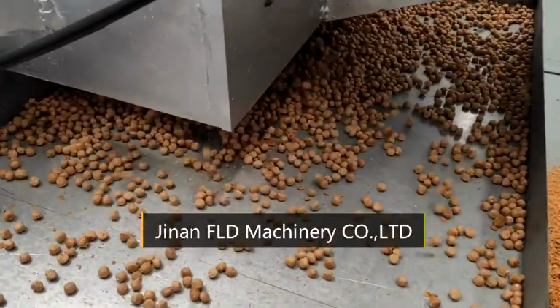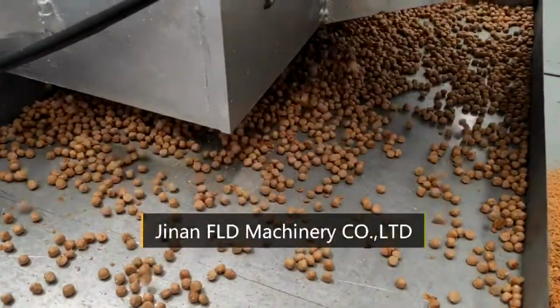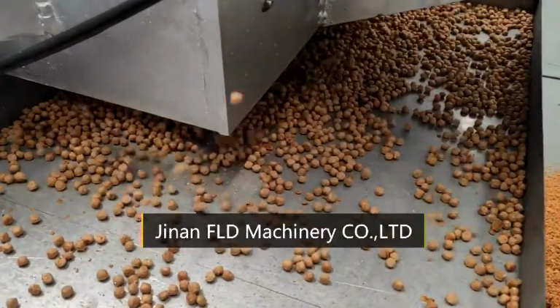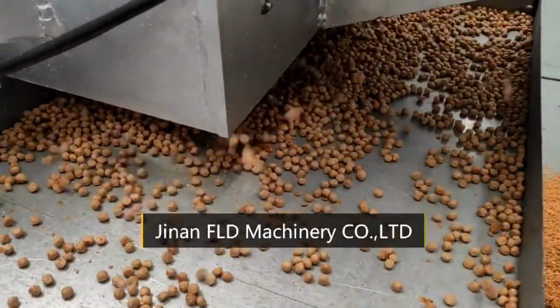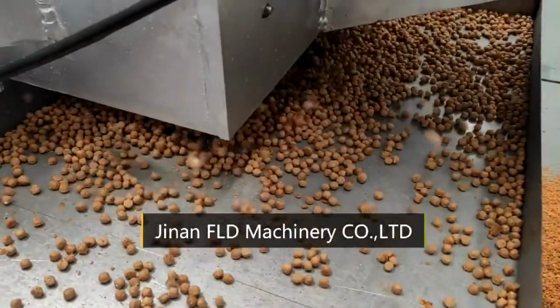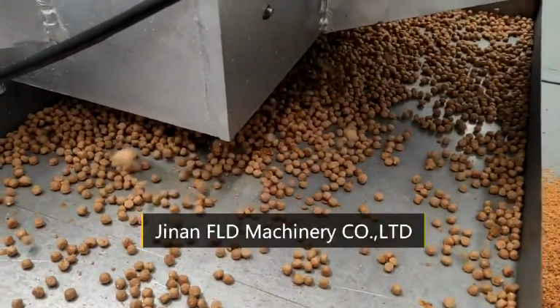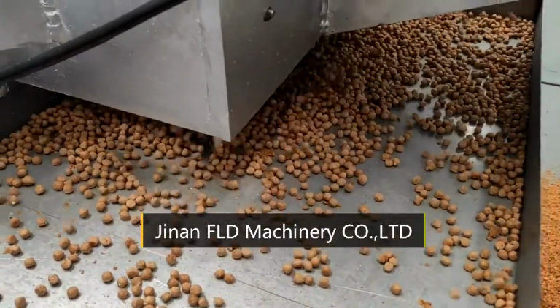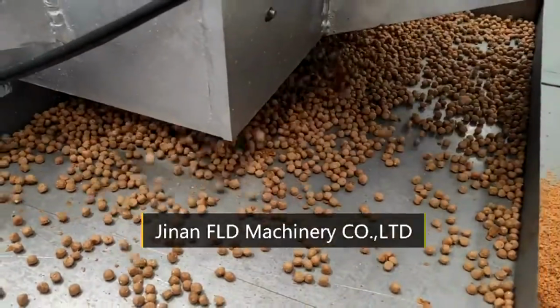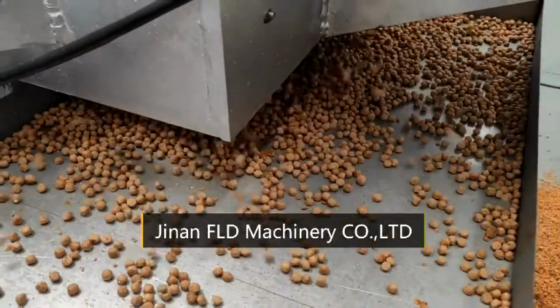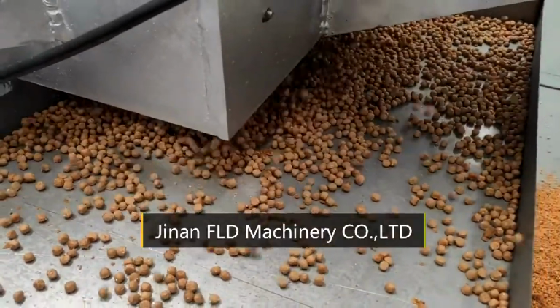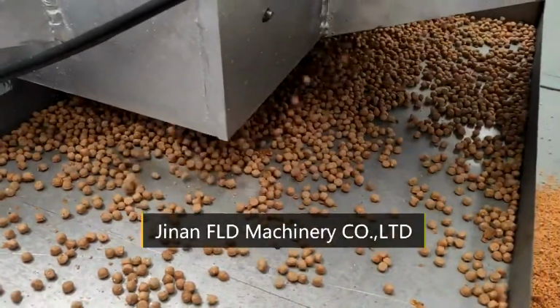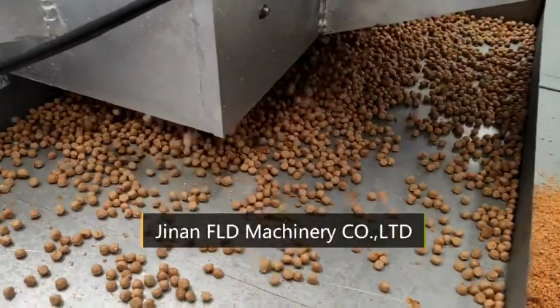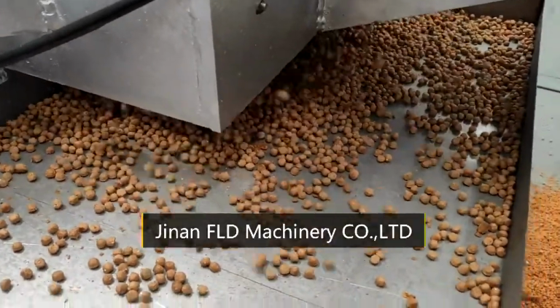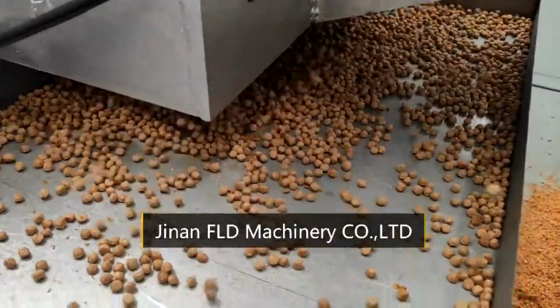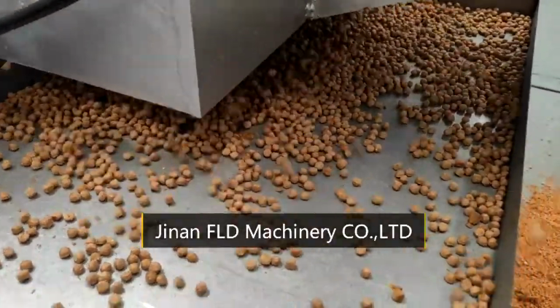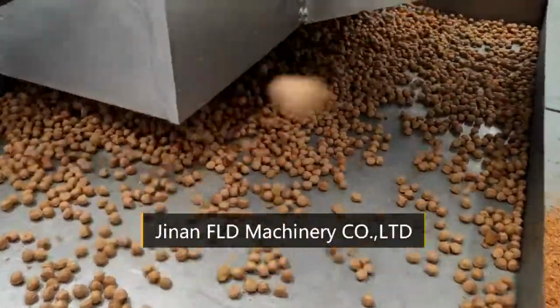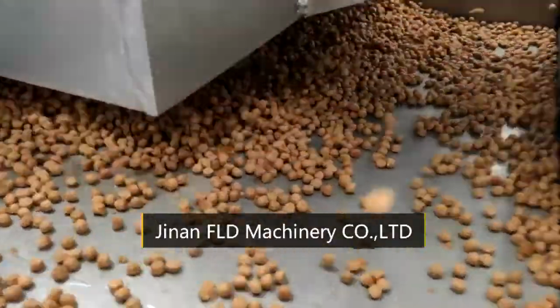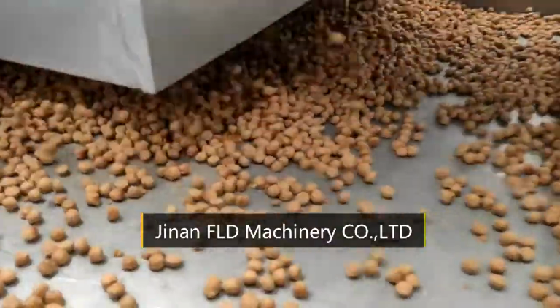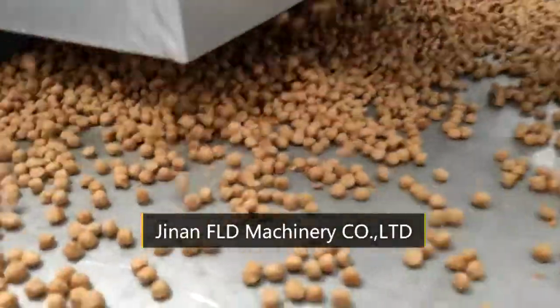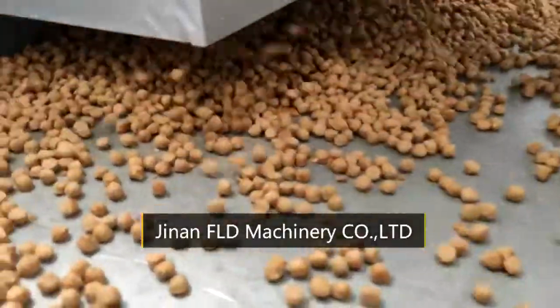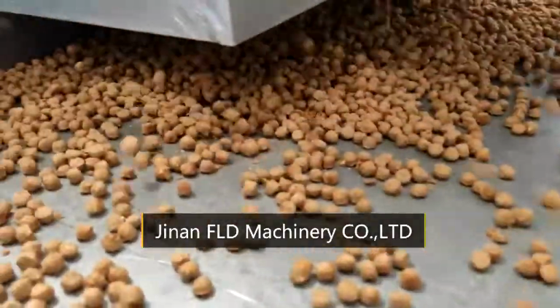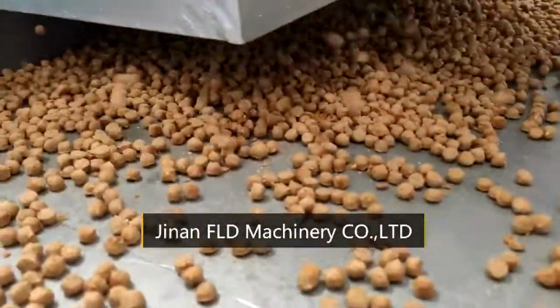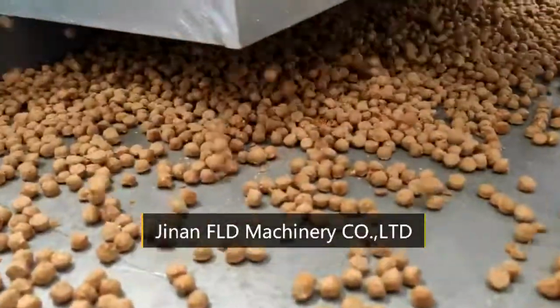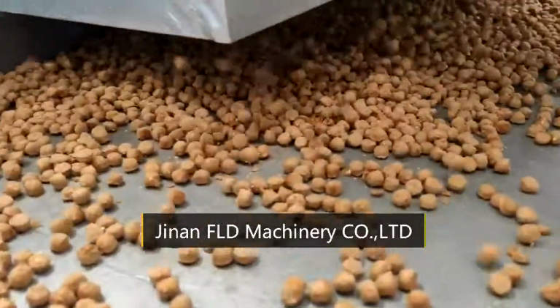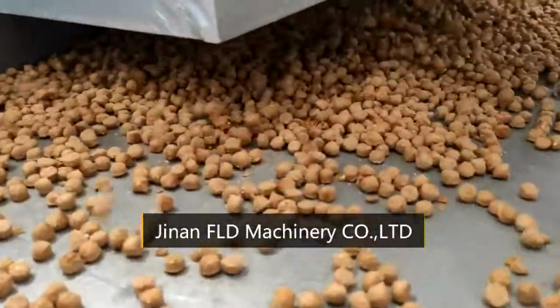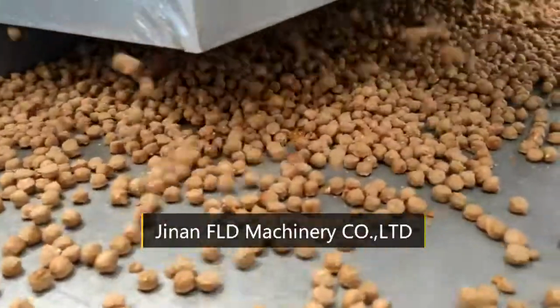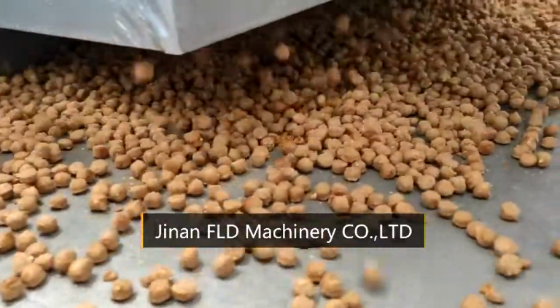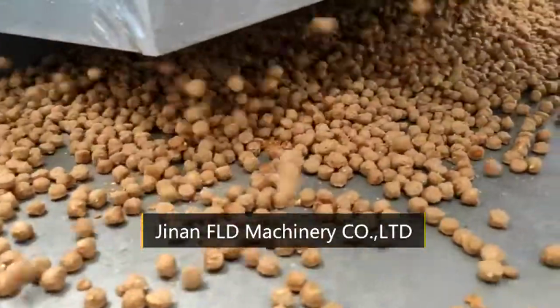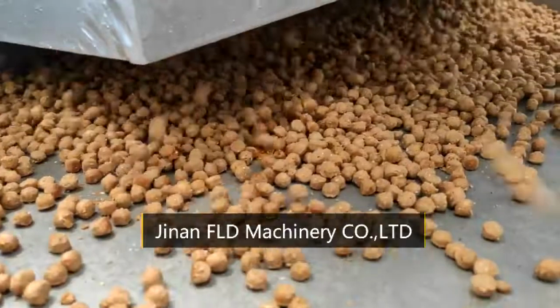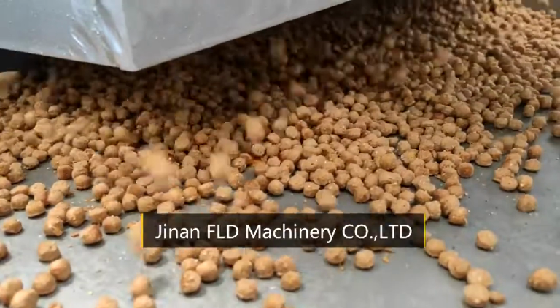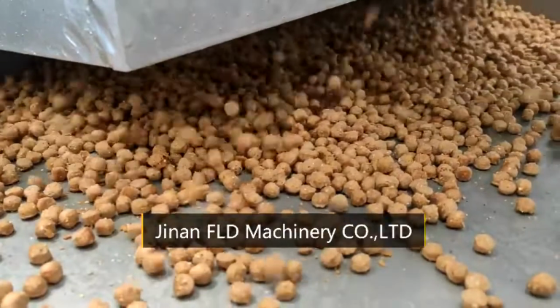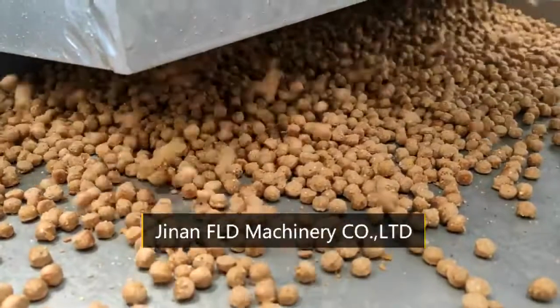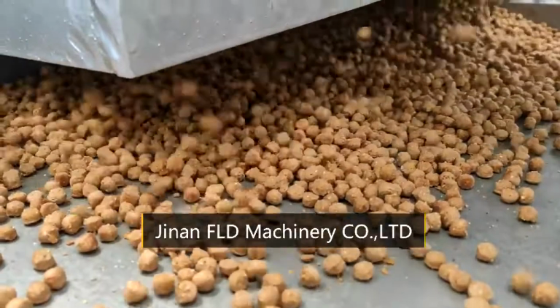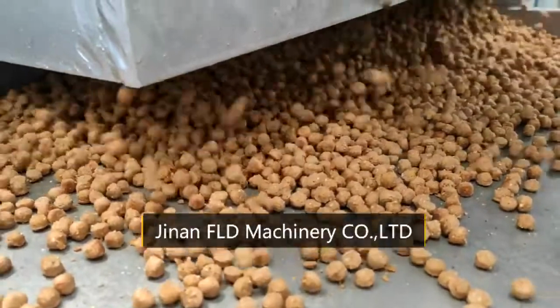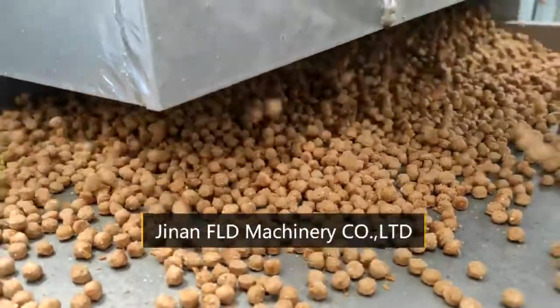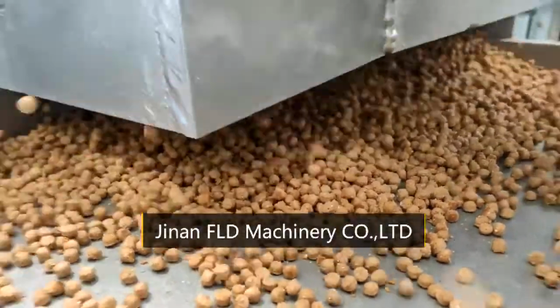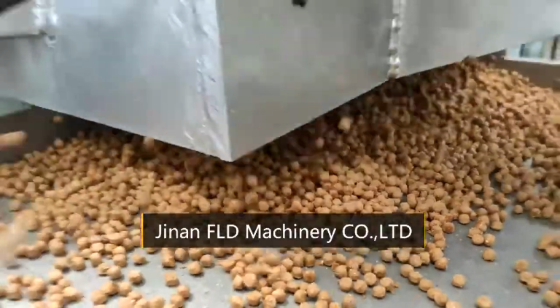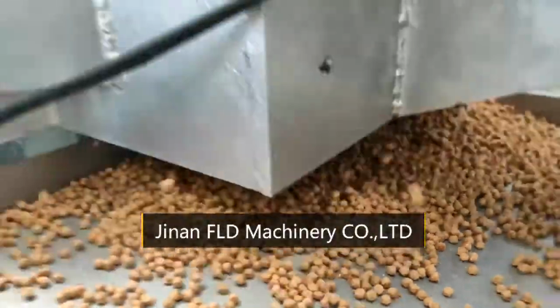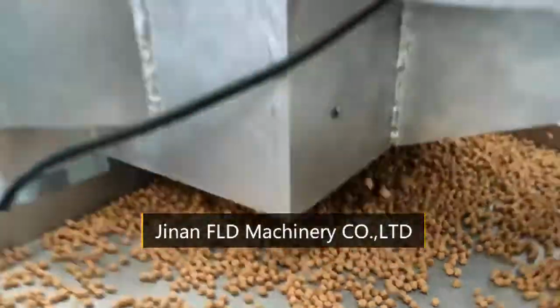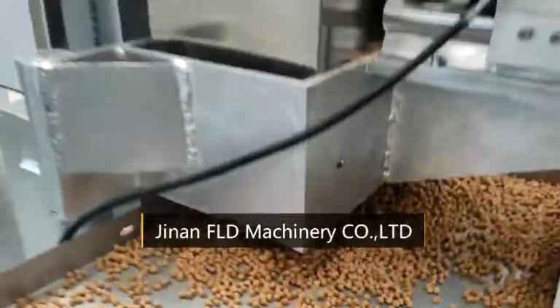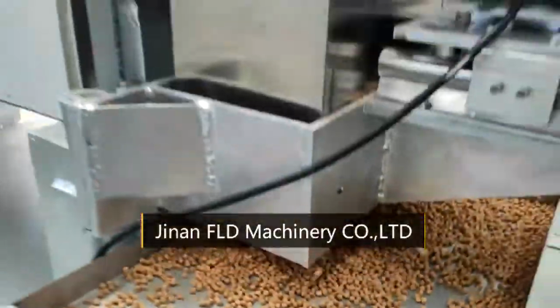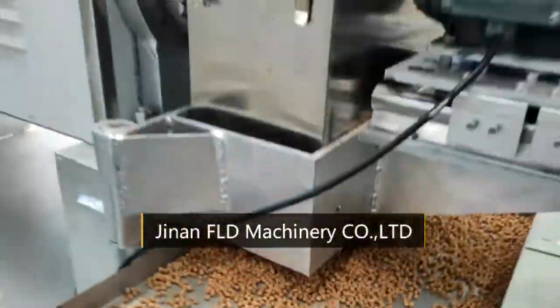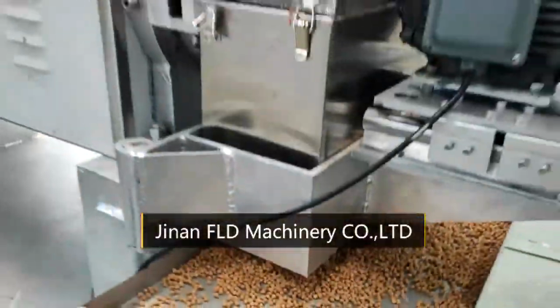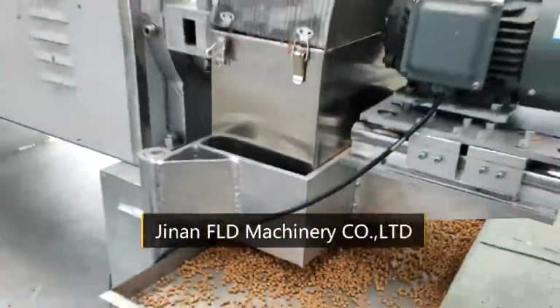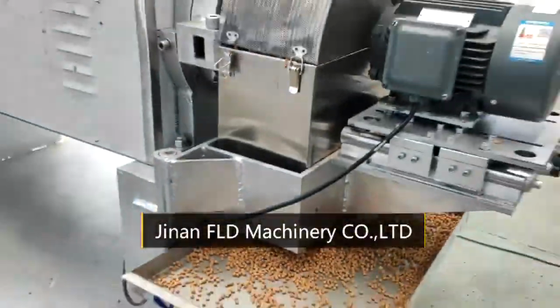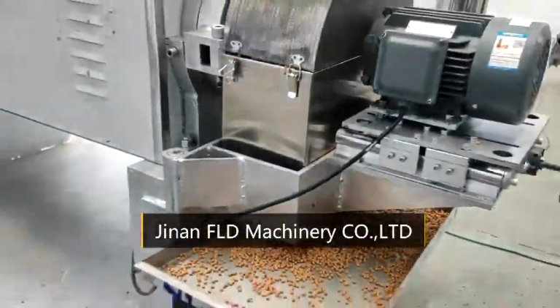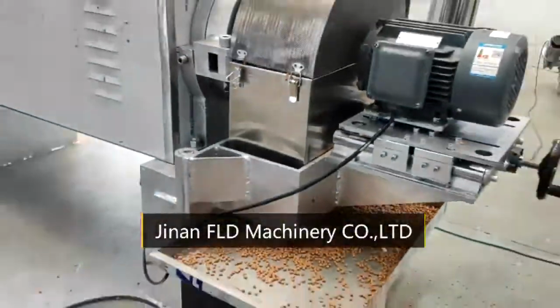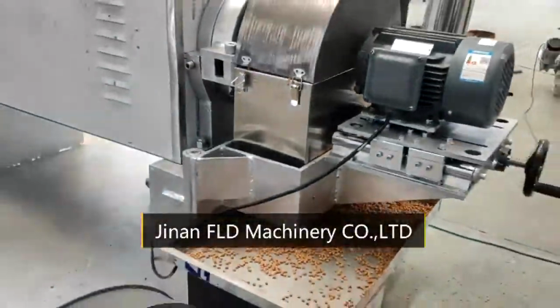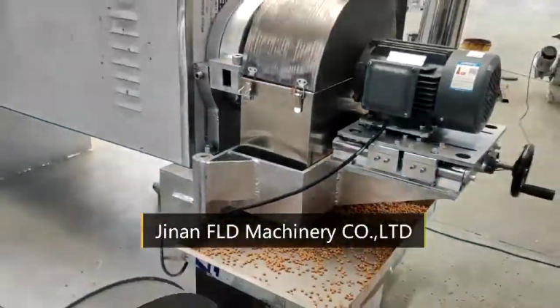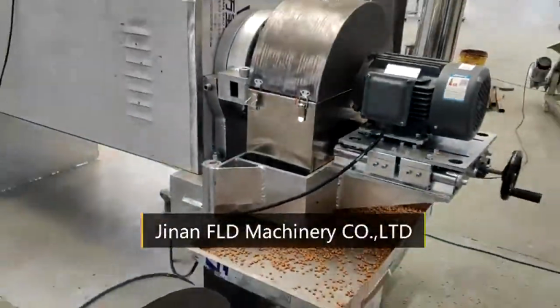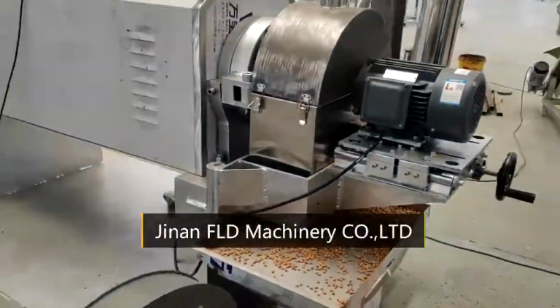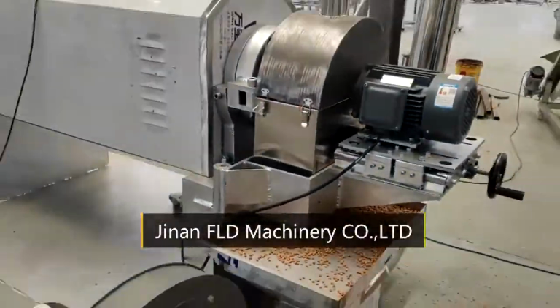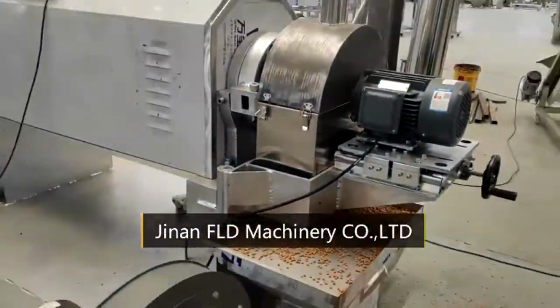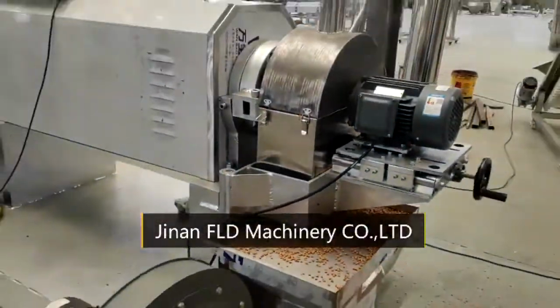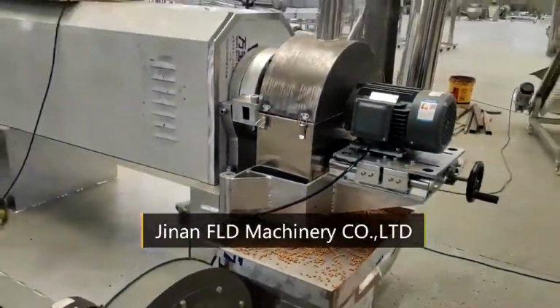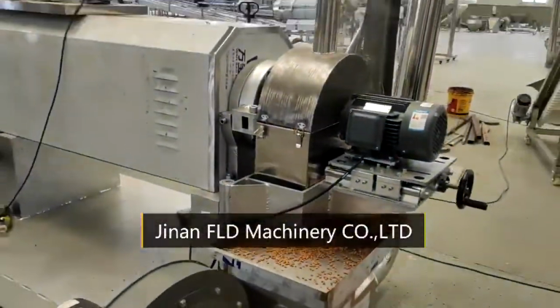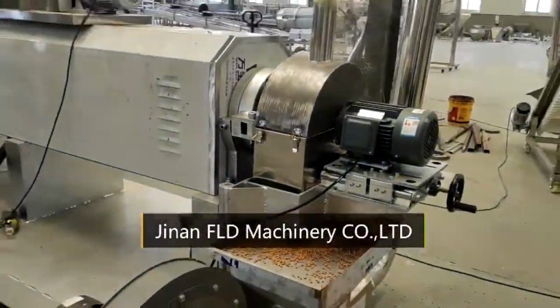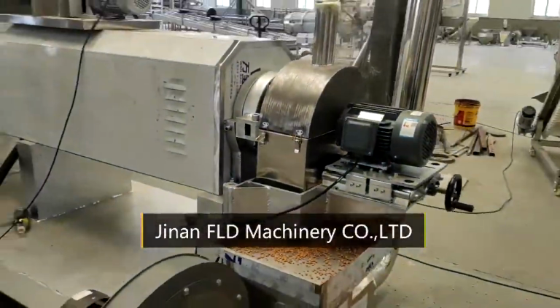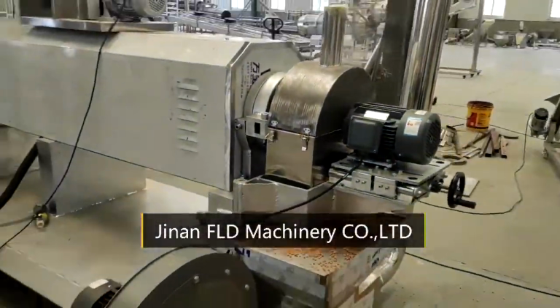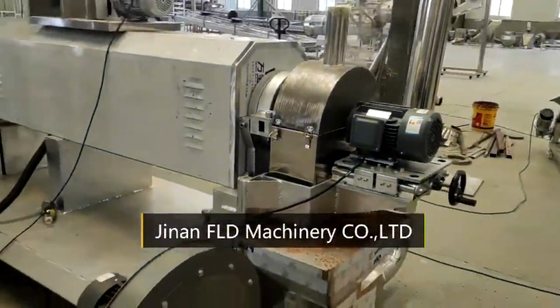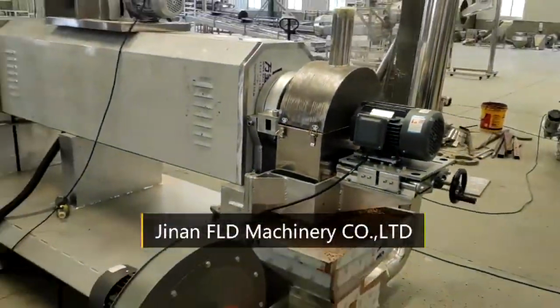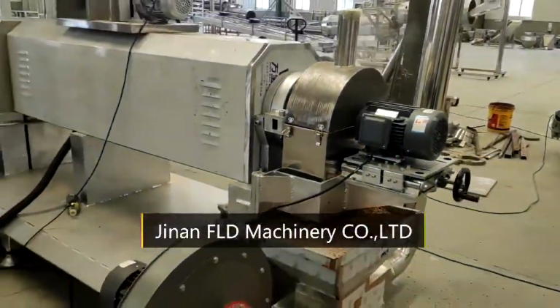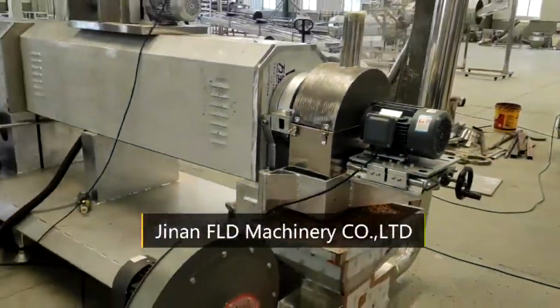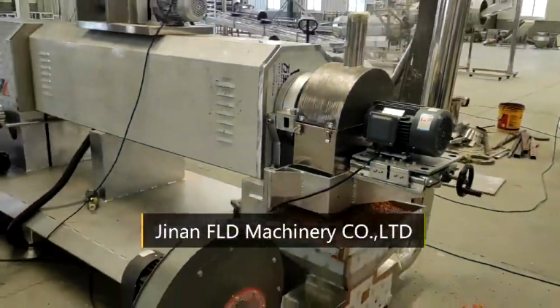This line consists of a mixing system, extrusion system, drying system, flavoring system, and packing system.